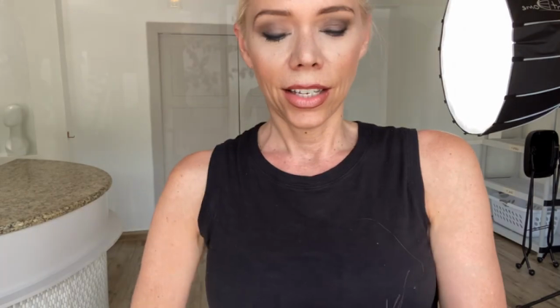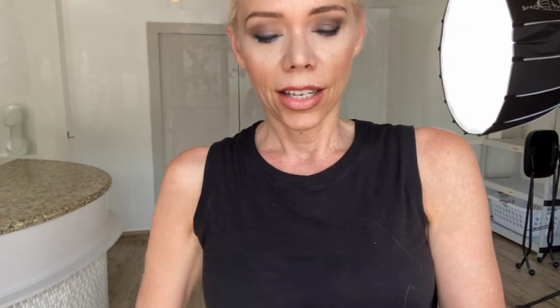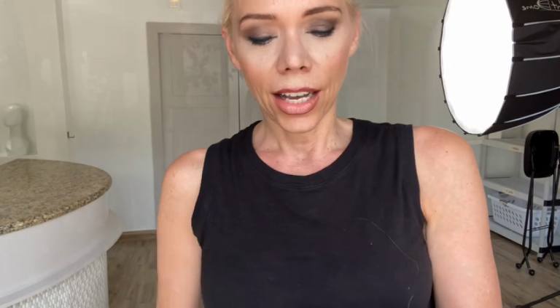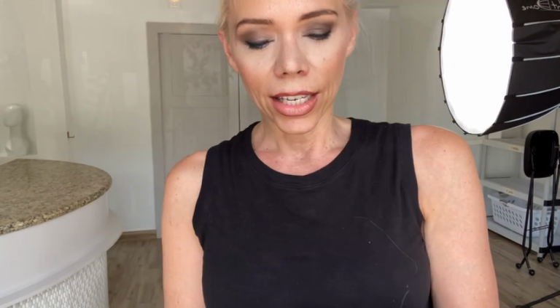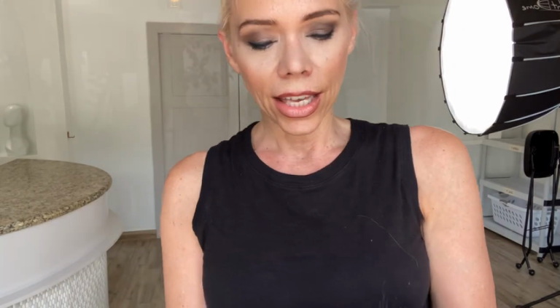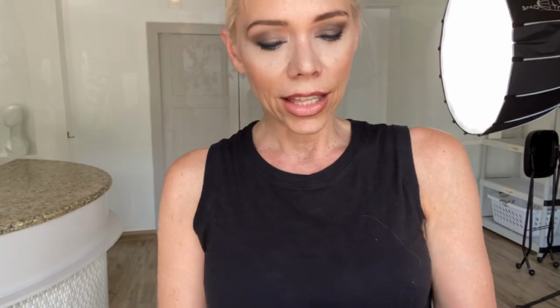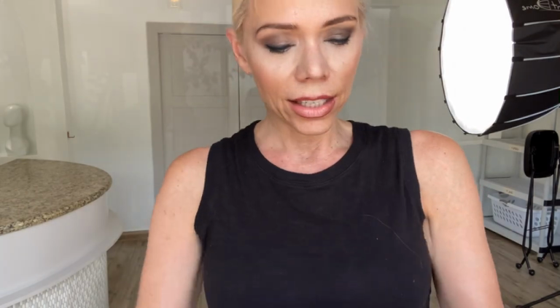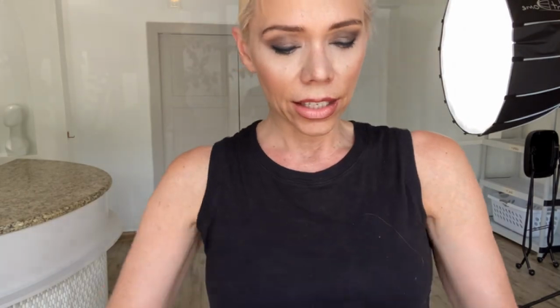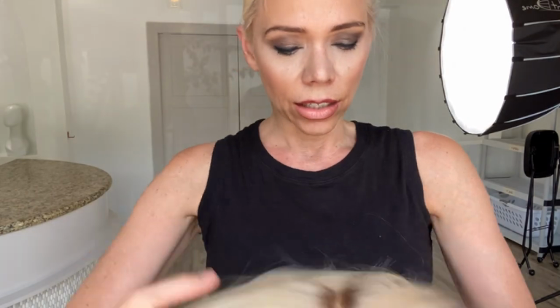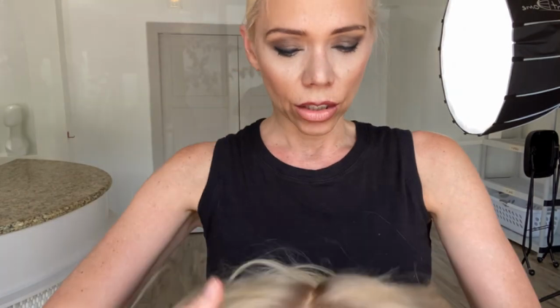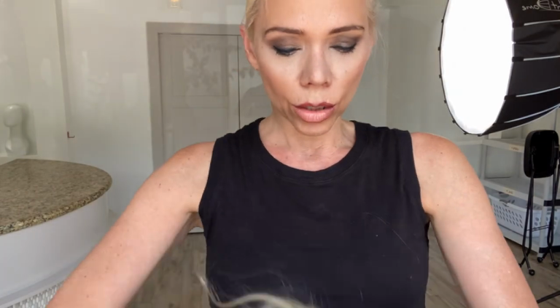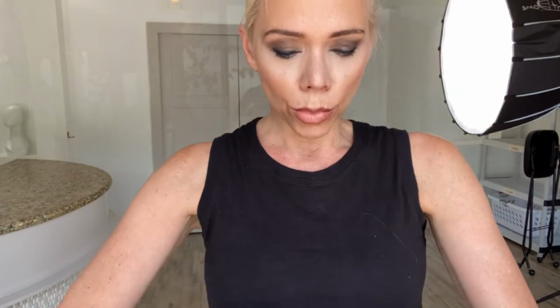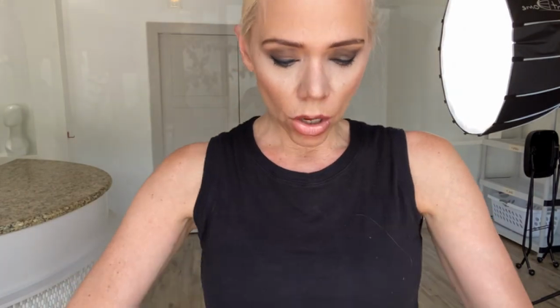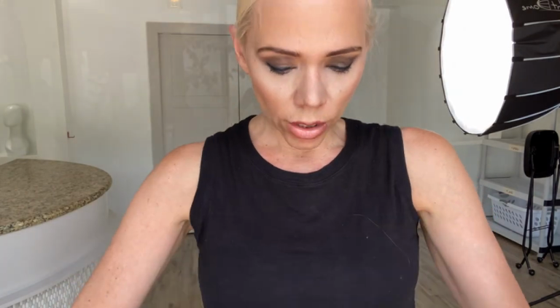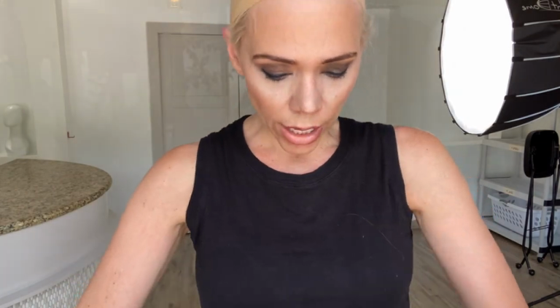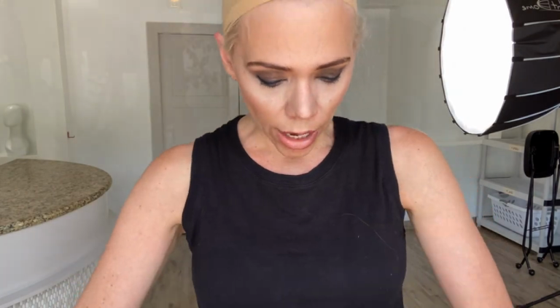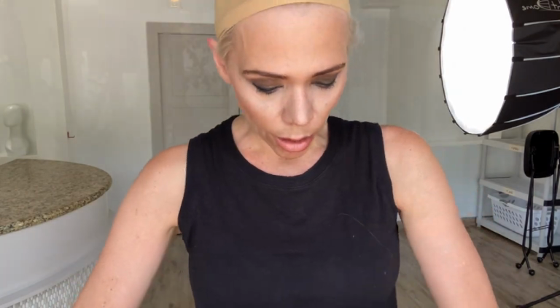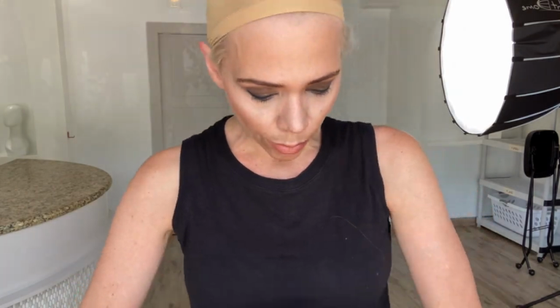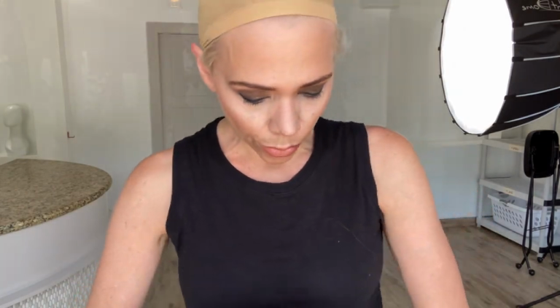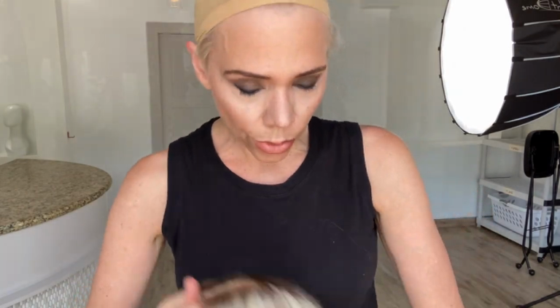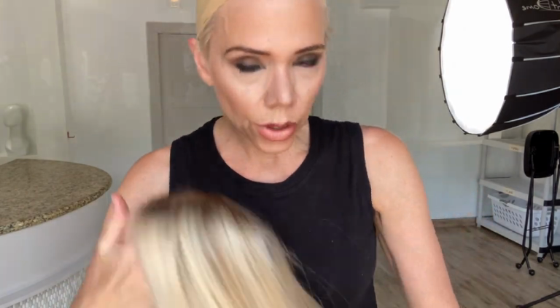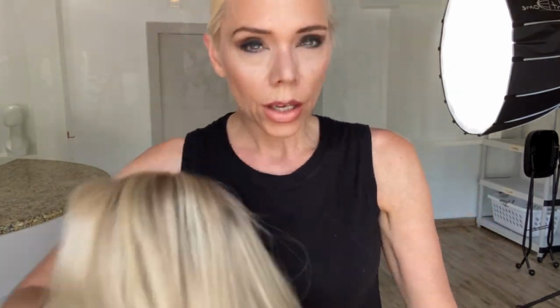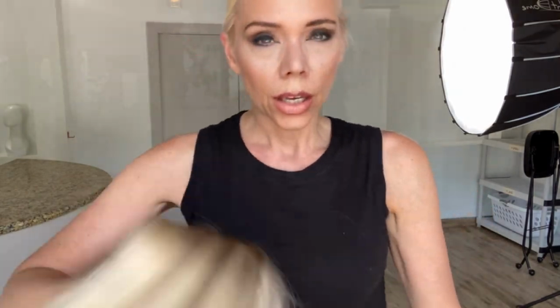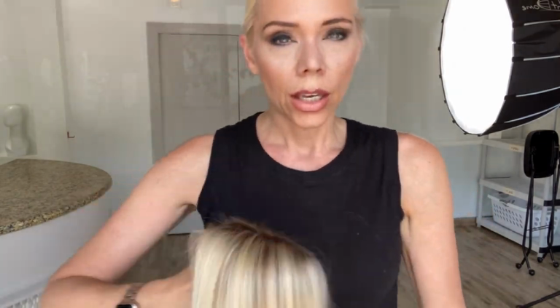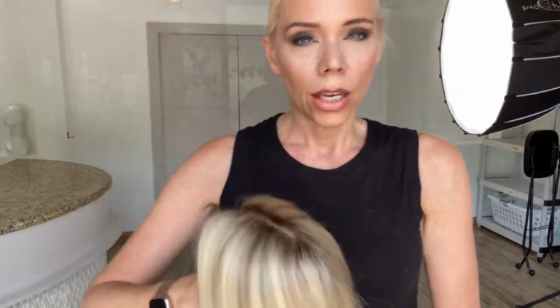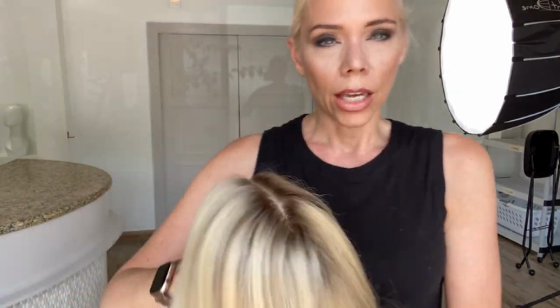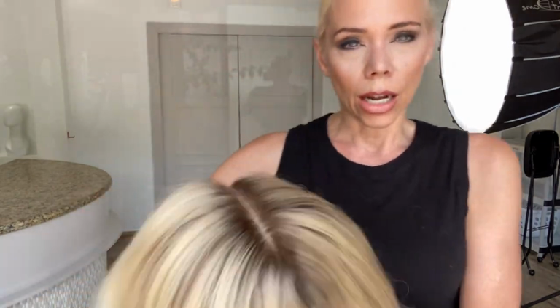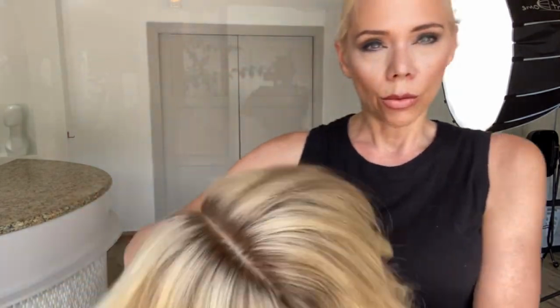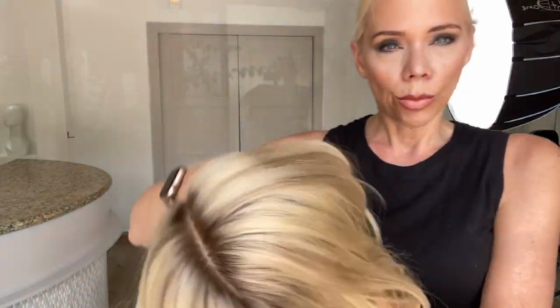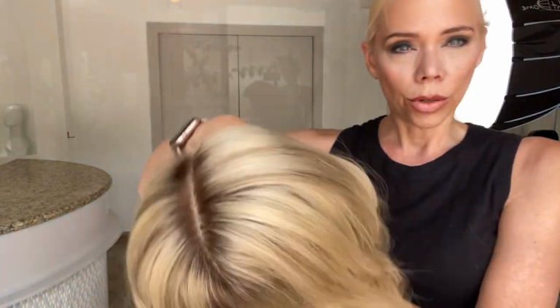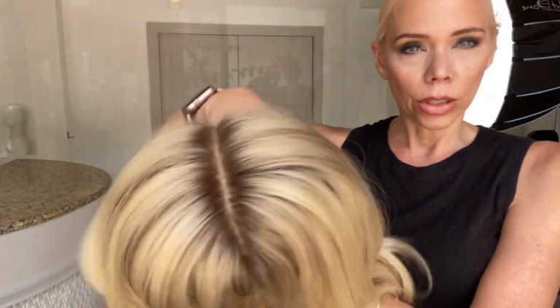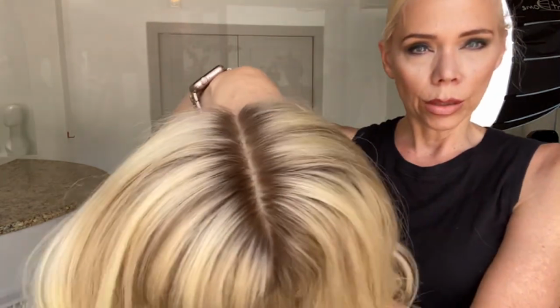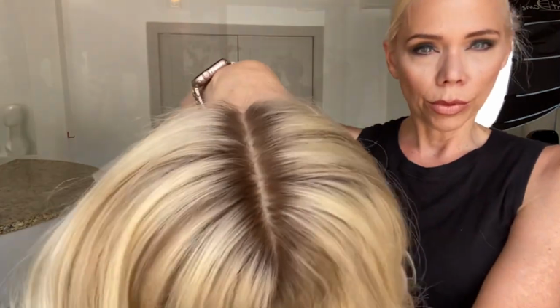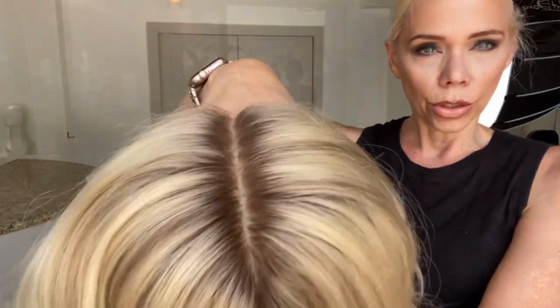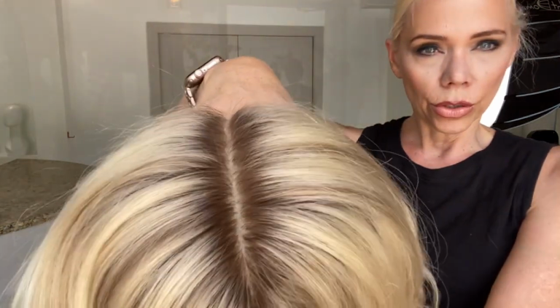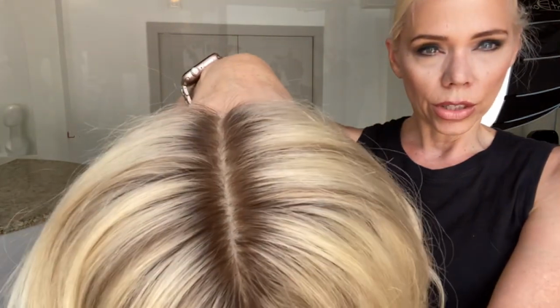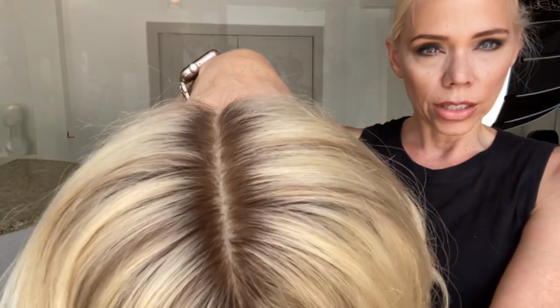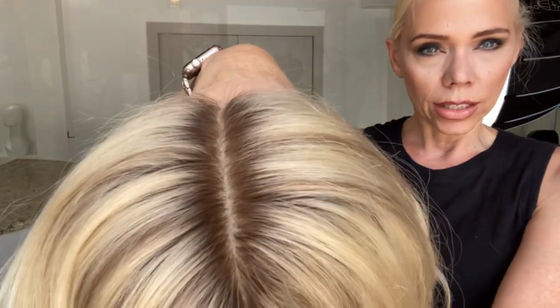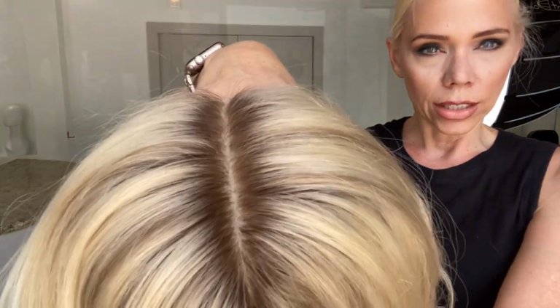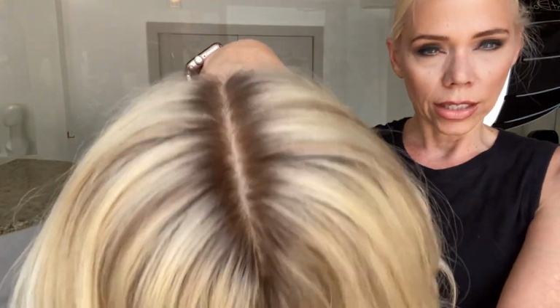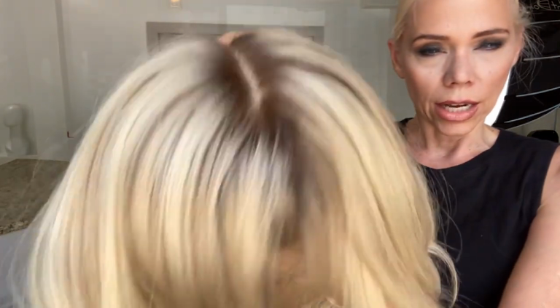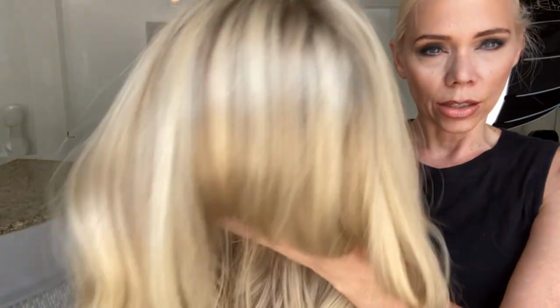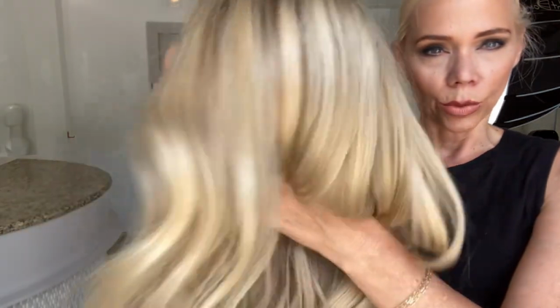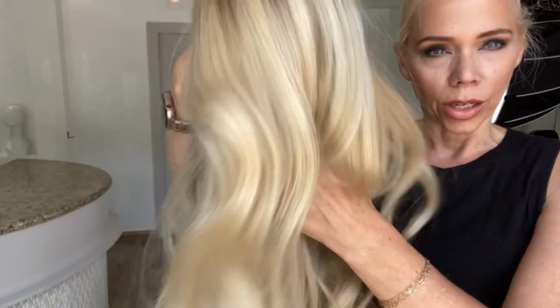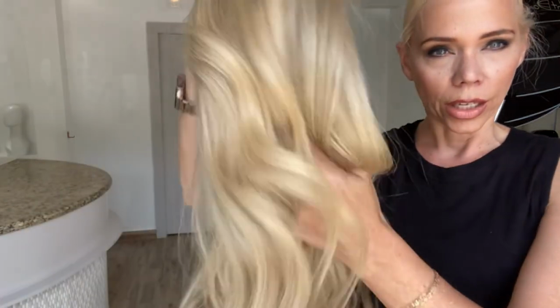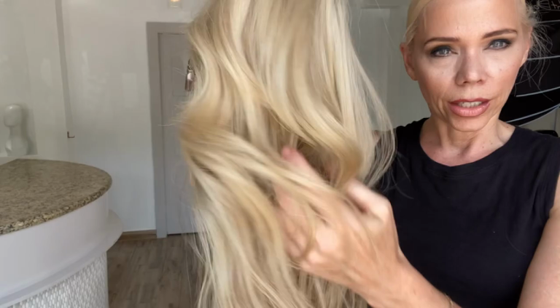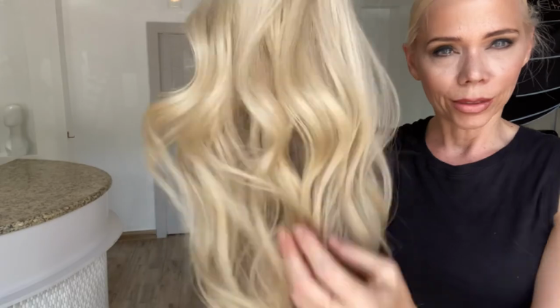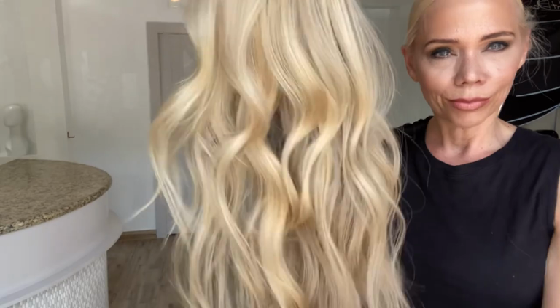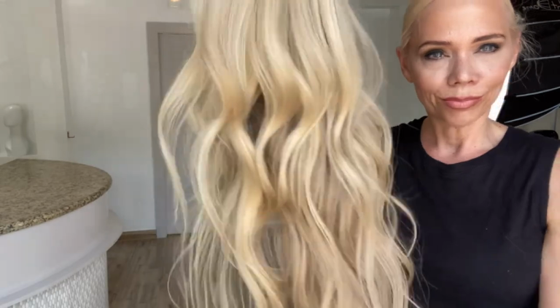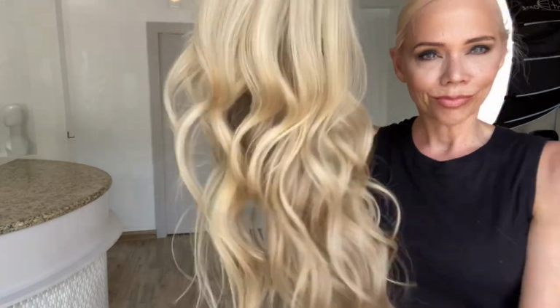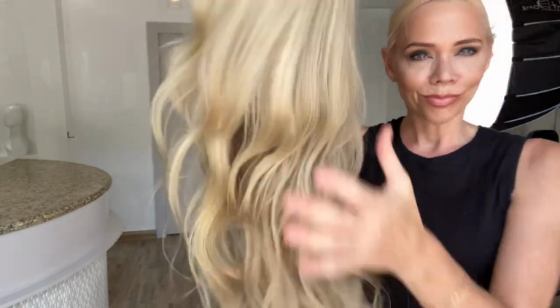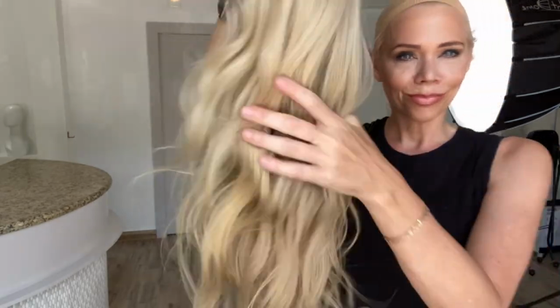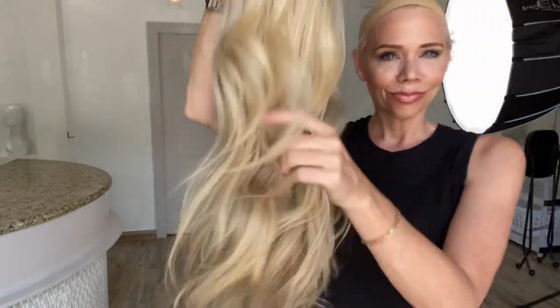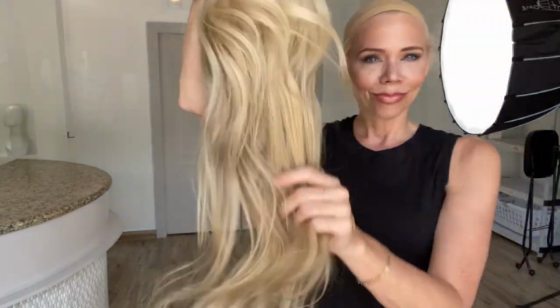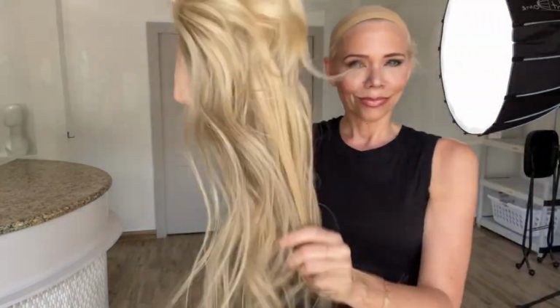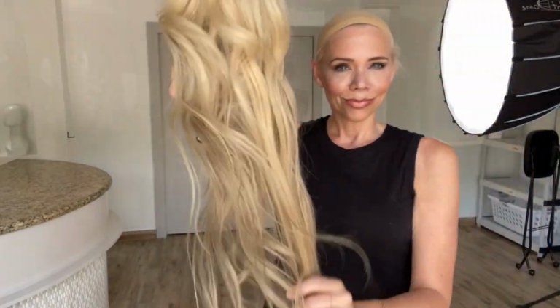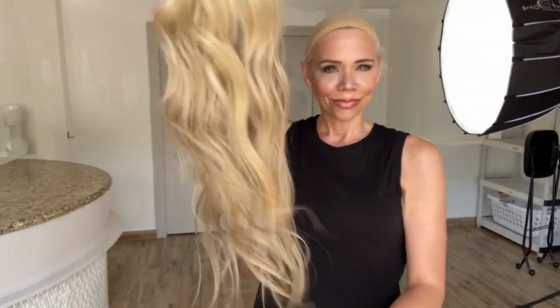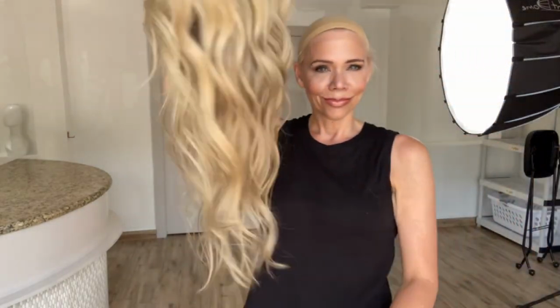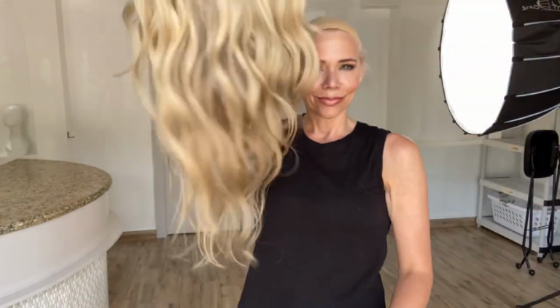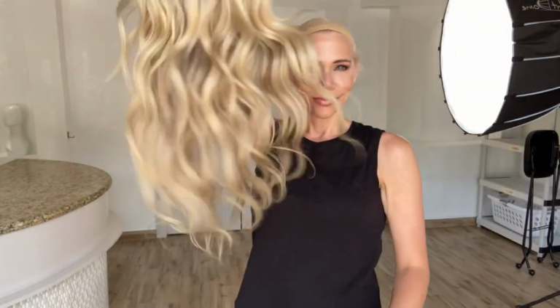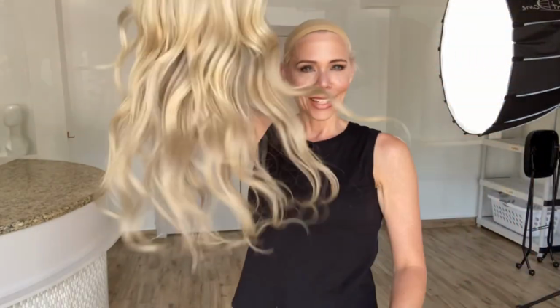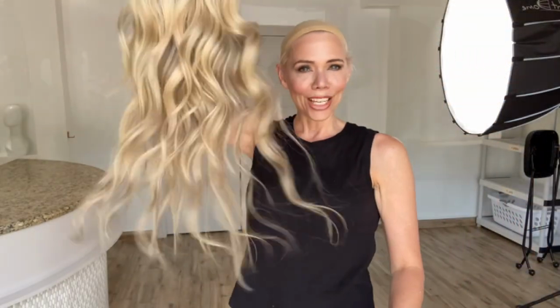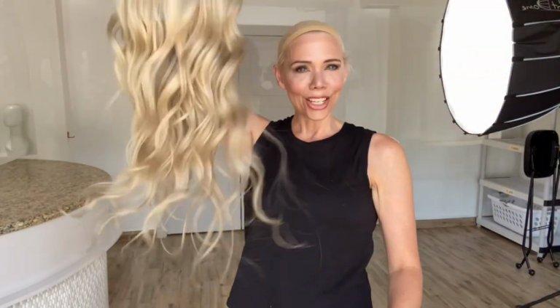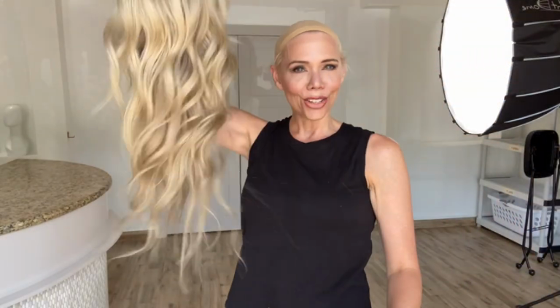Again, this is a small cap and I will put a link below to this exact wig. Thank you.